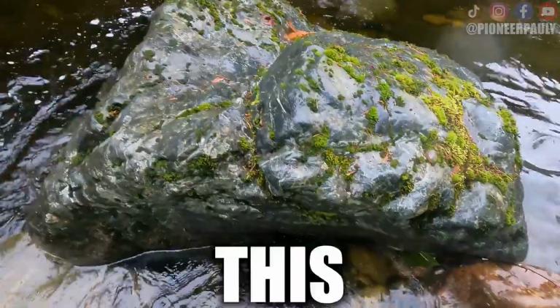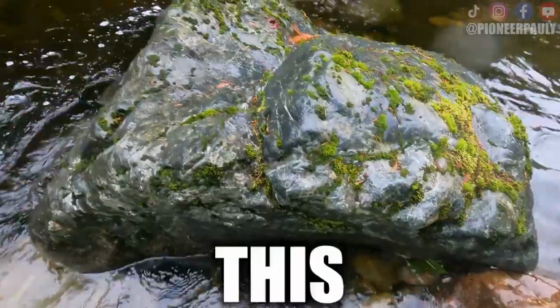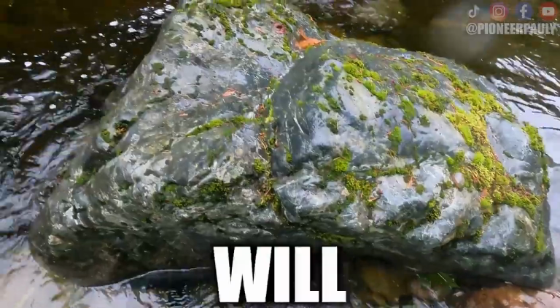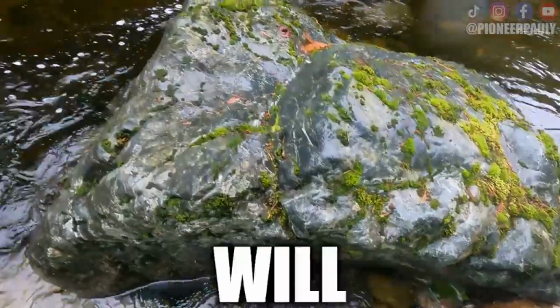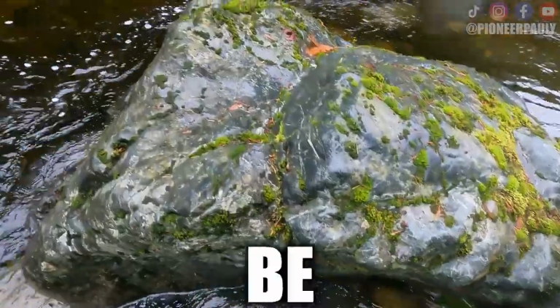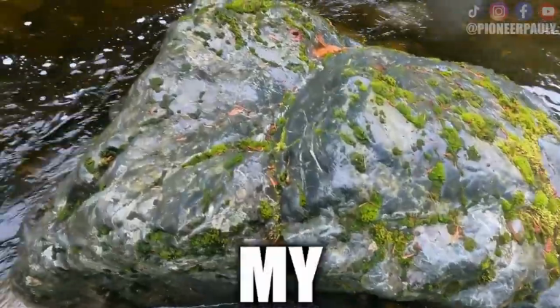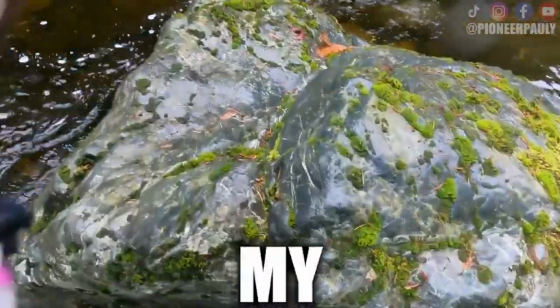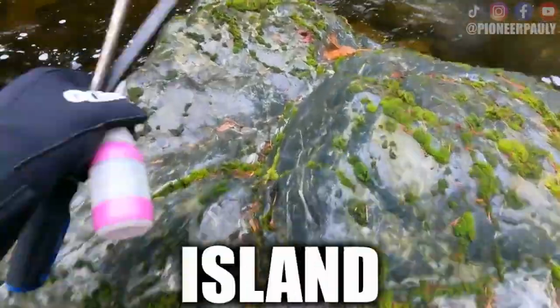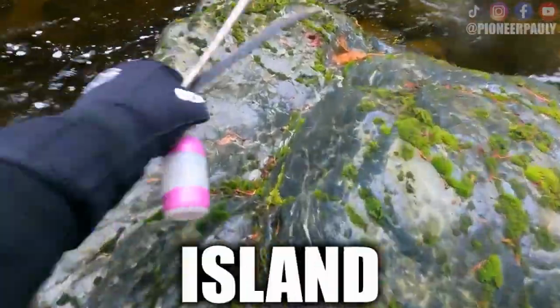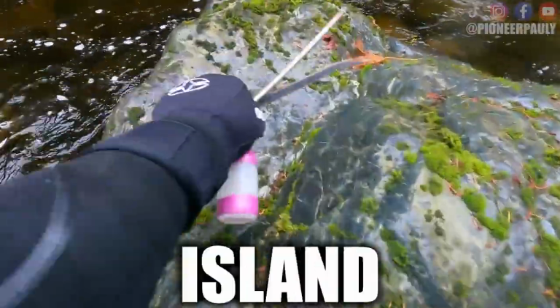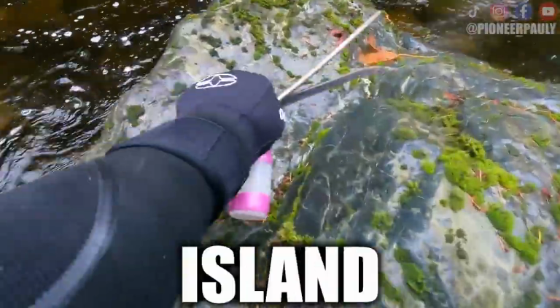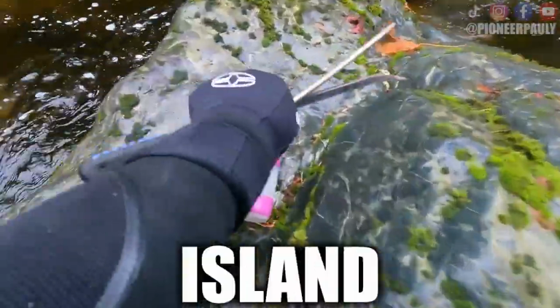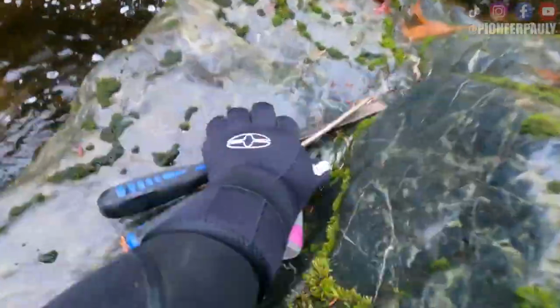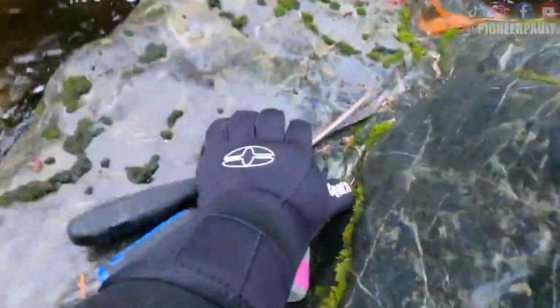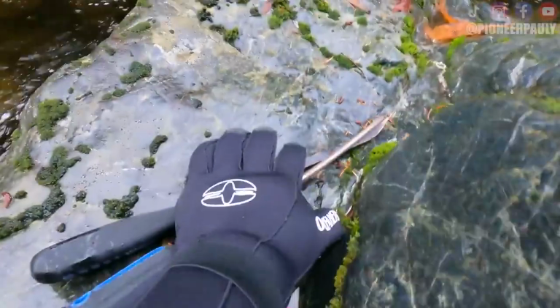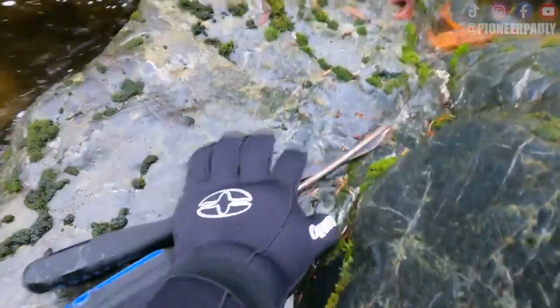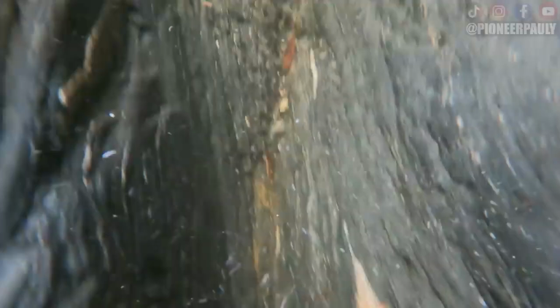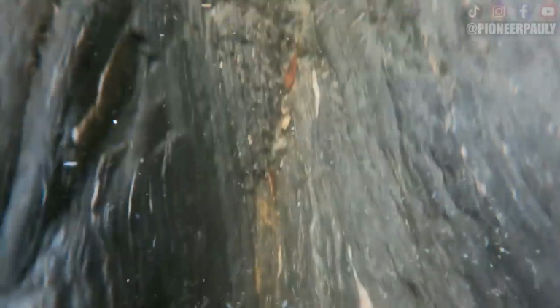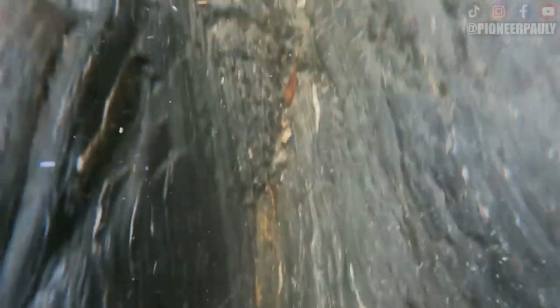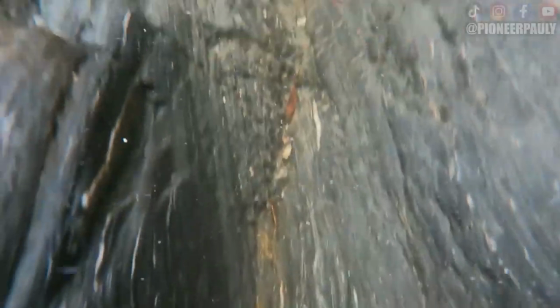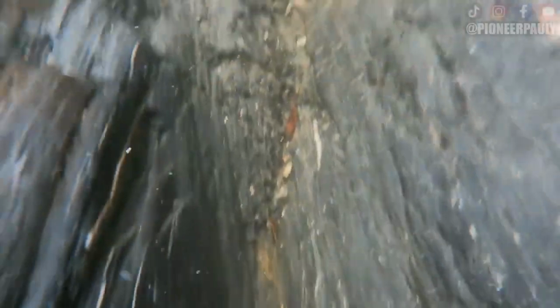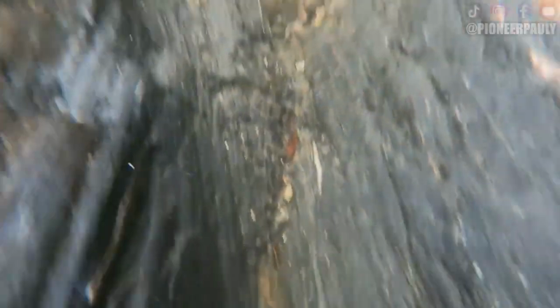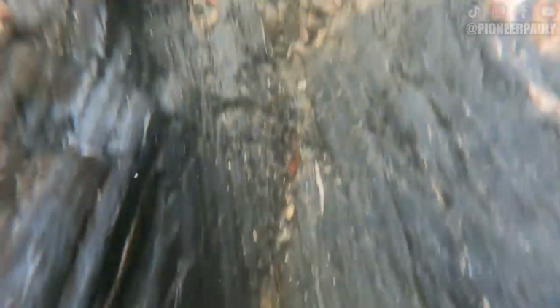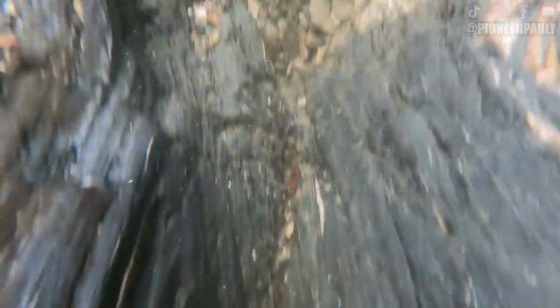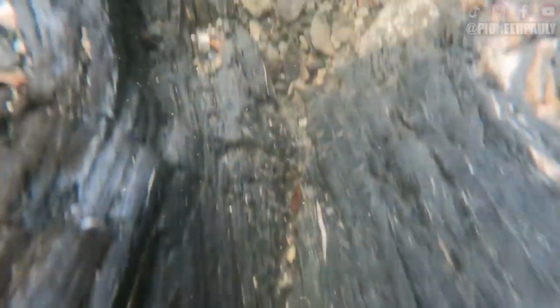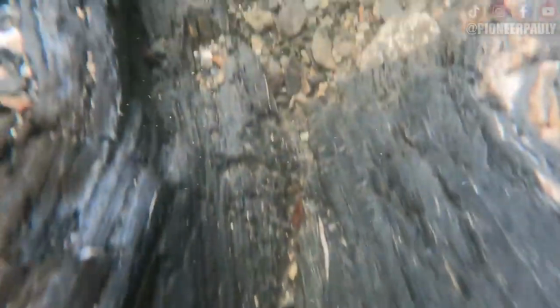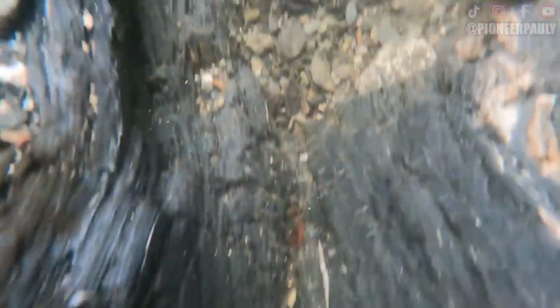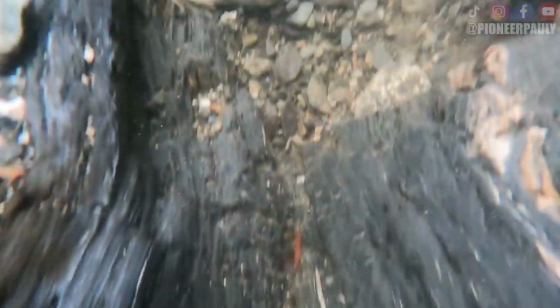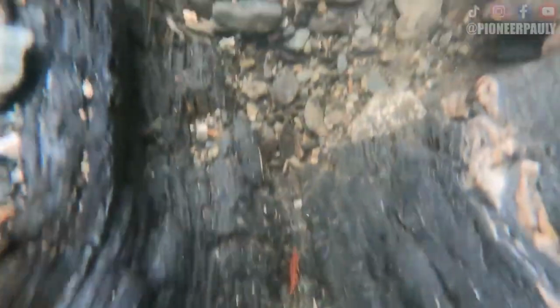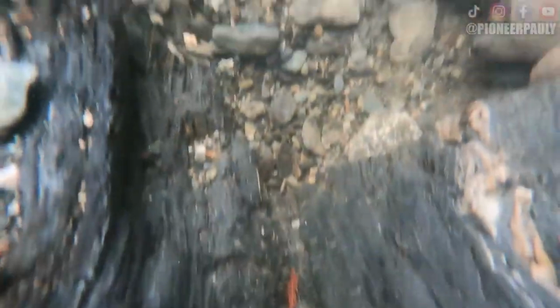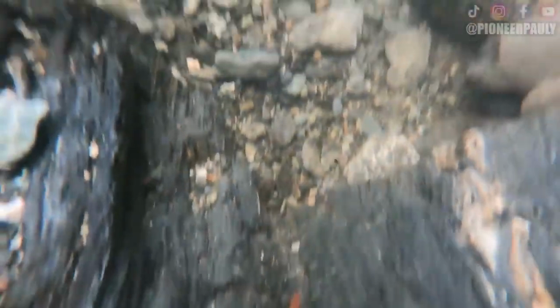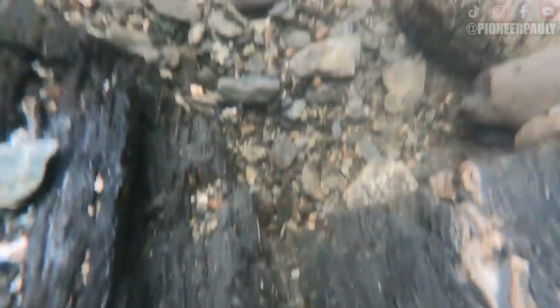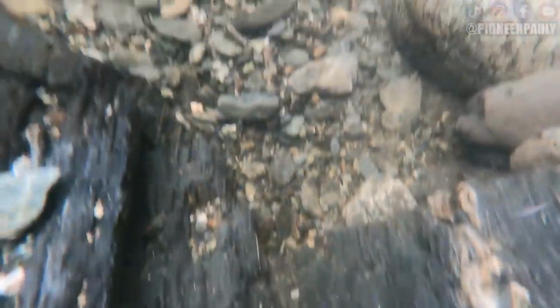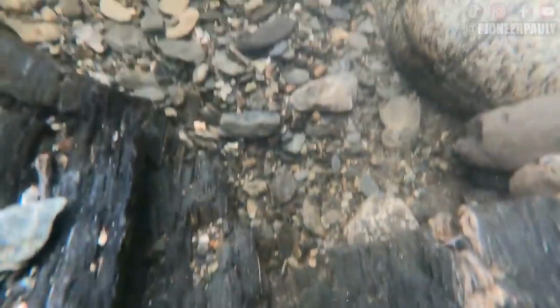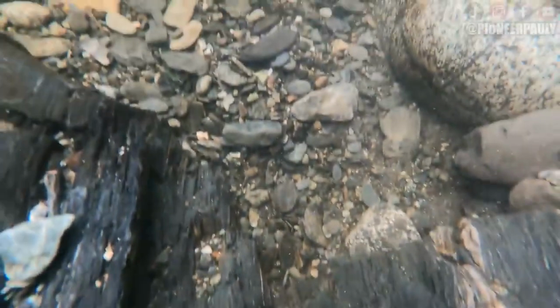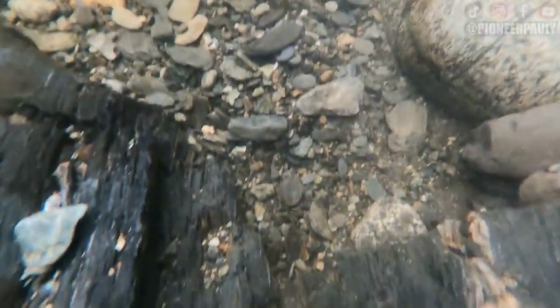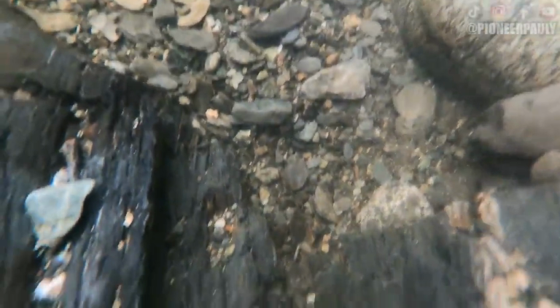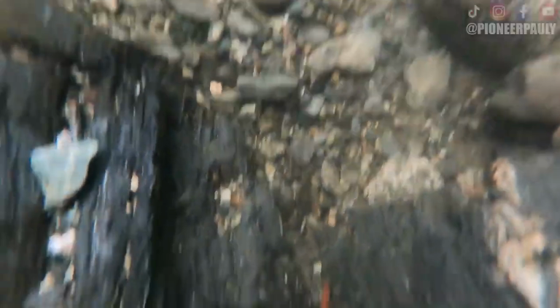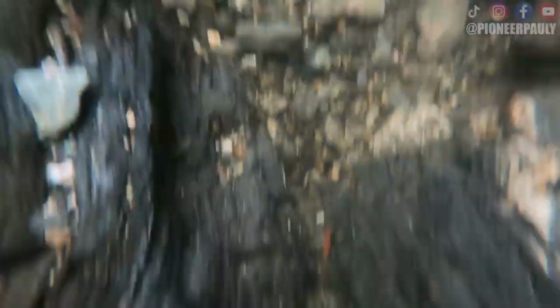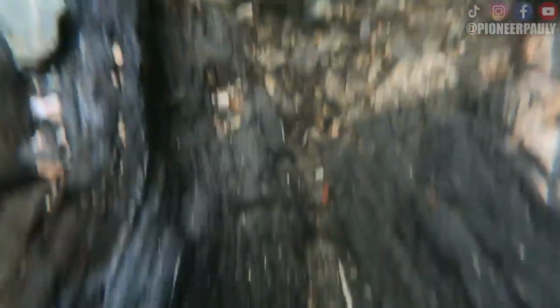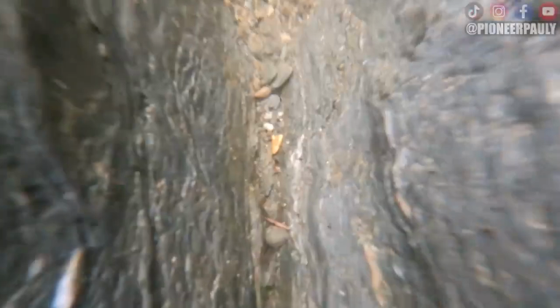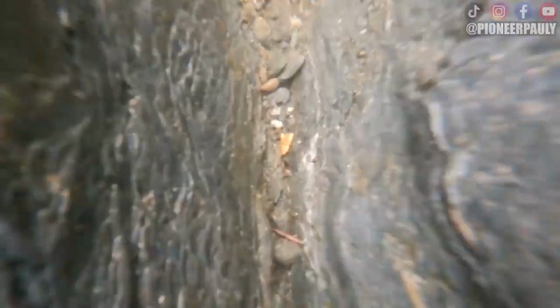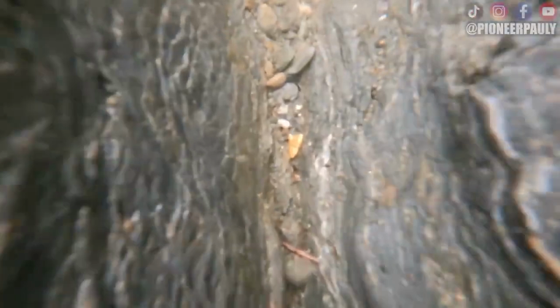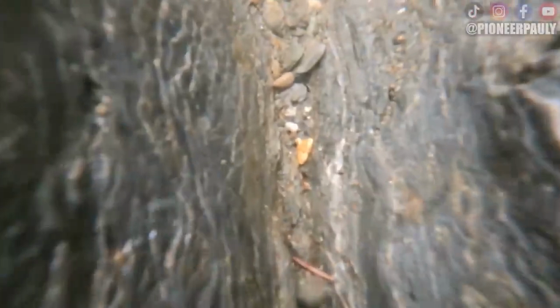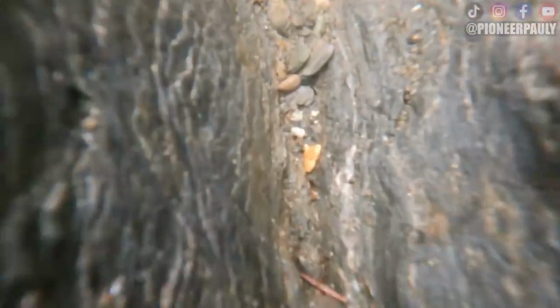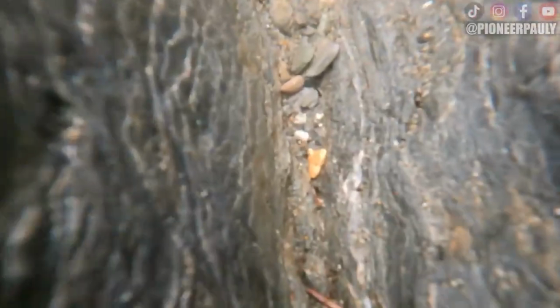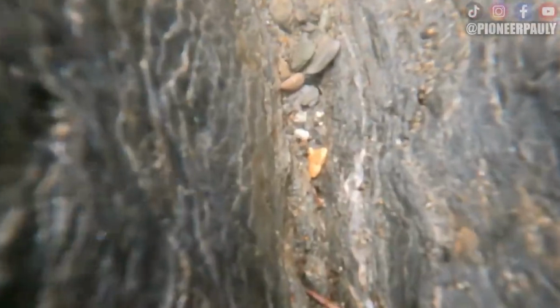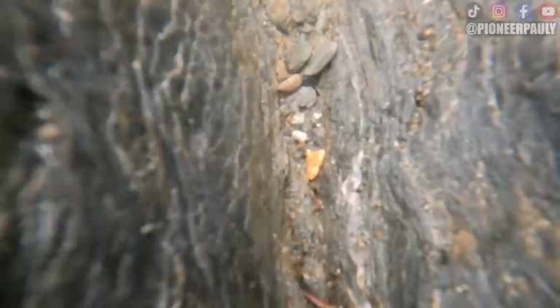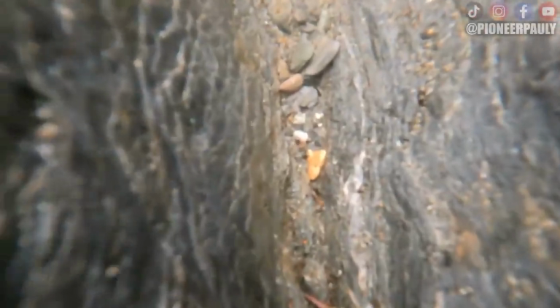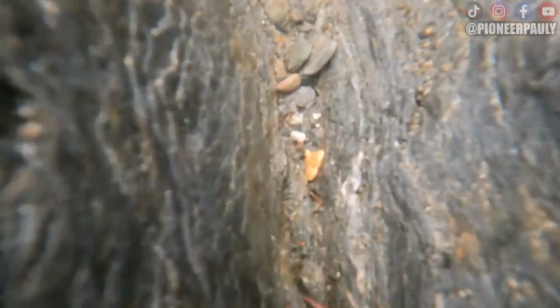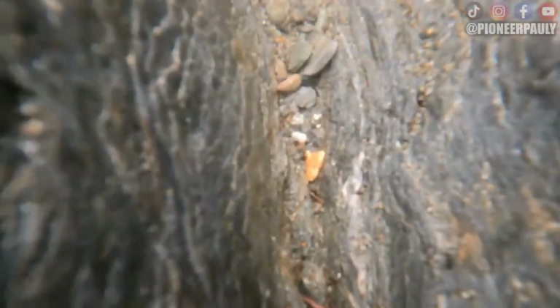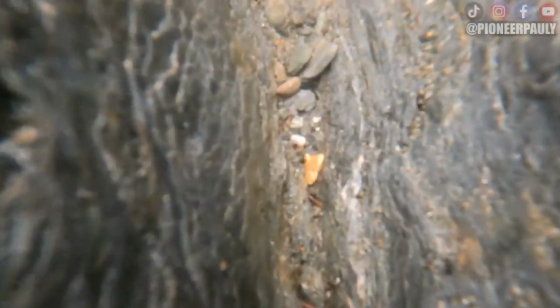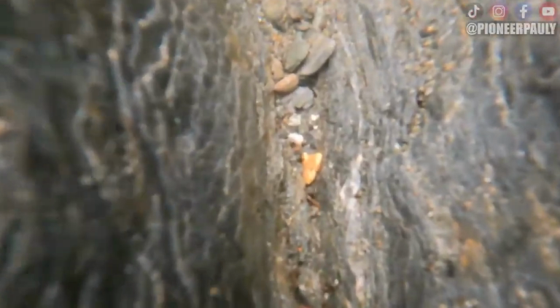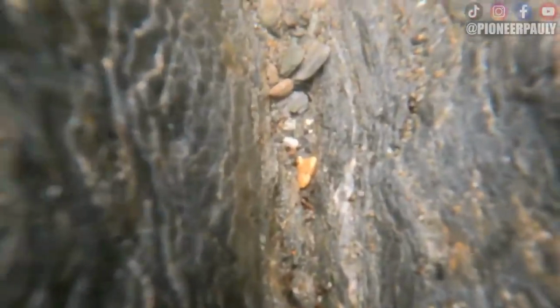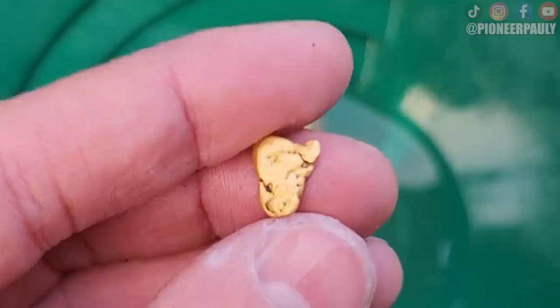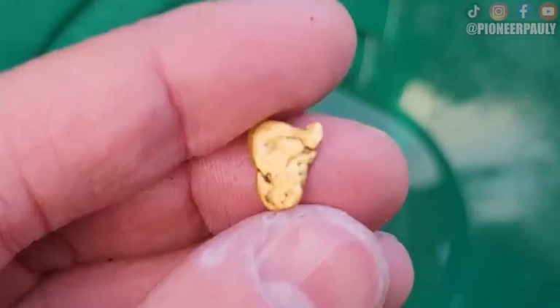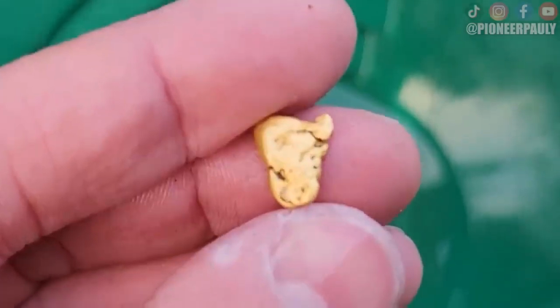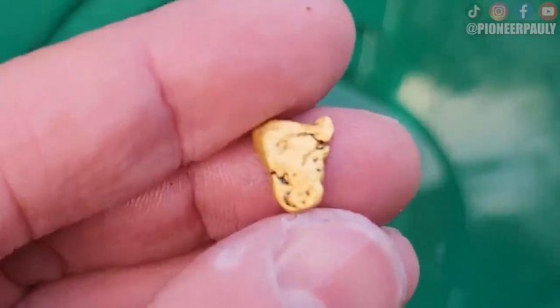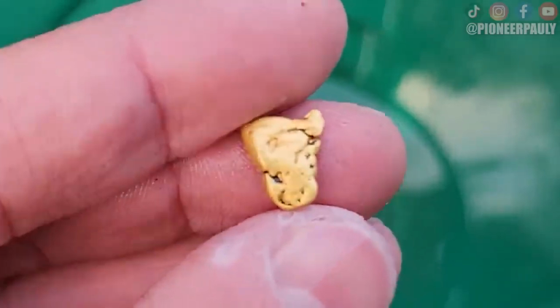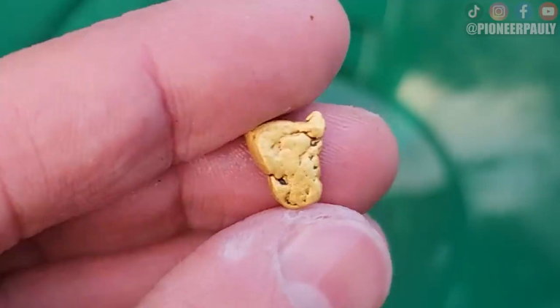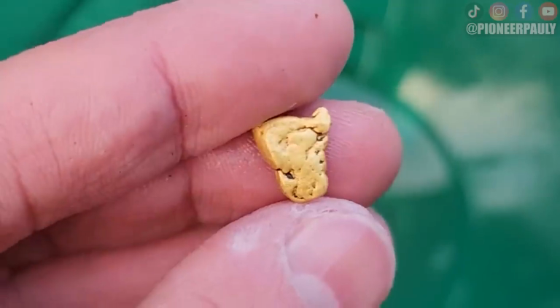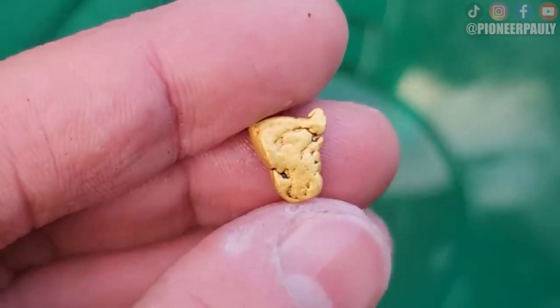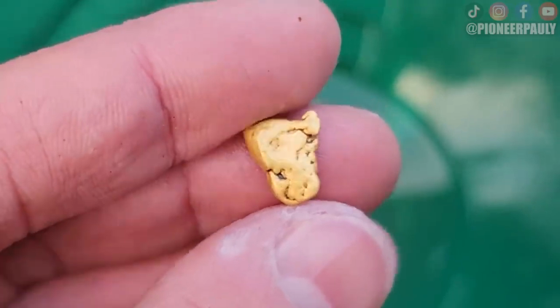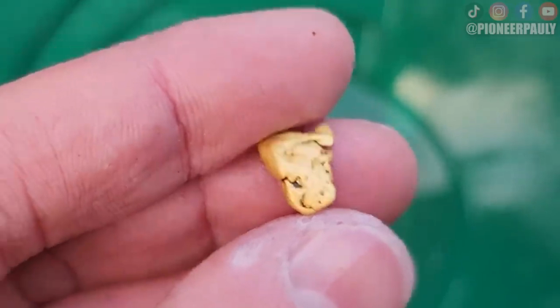This will be my island. I knew exactly where I wanted to start my gold hunt today — right where I found the Elvis nugget in the last video.